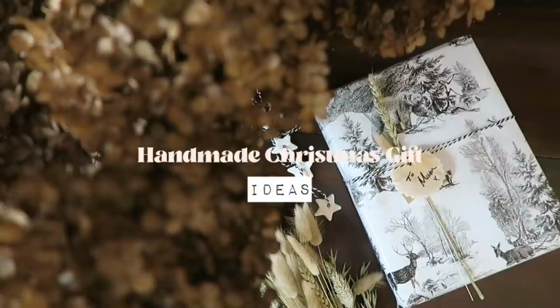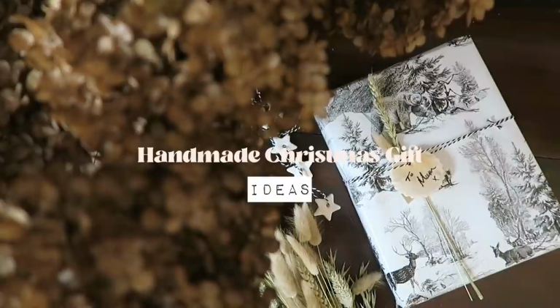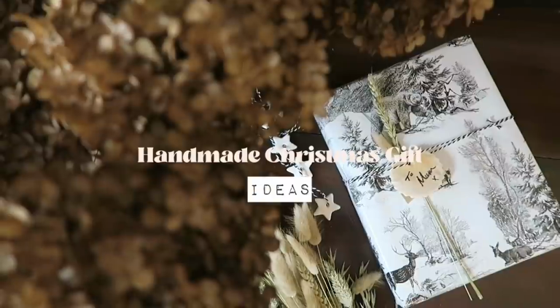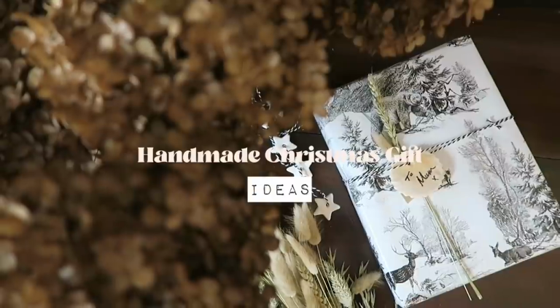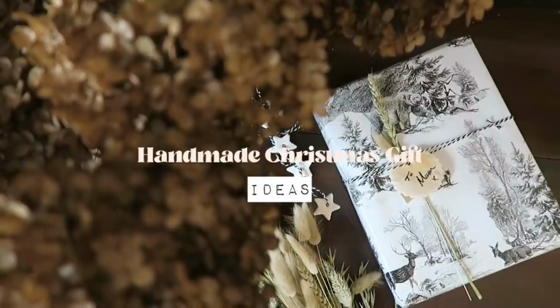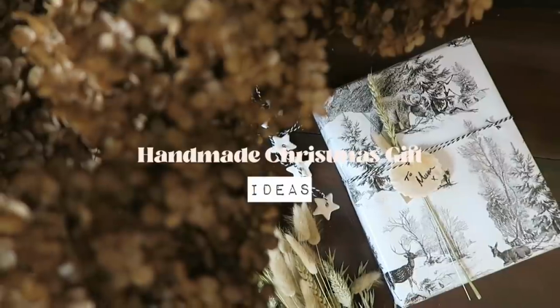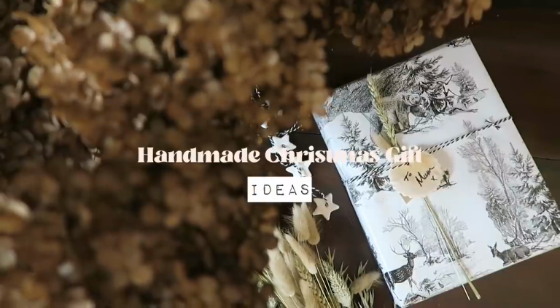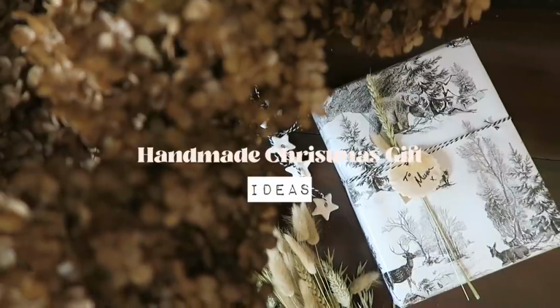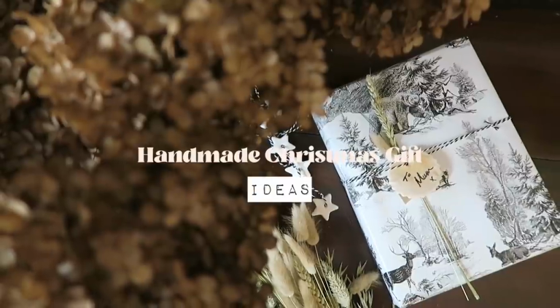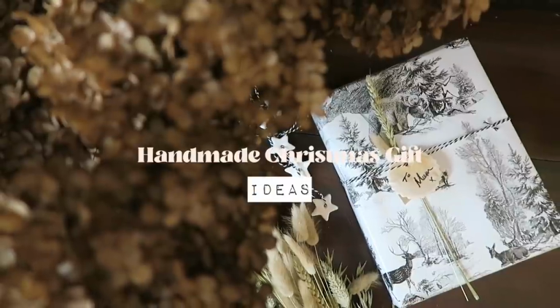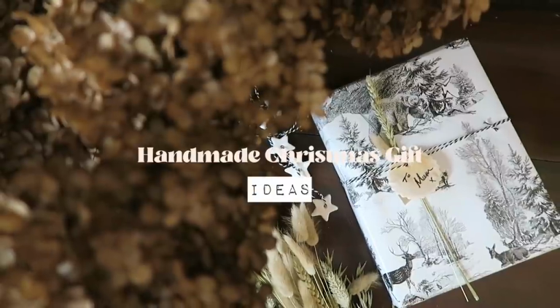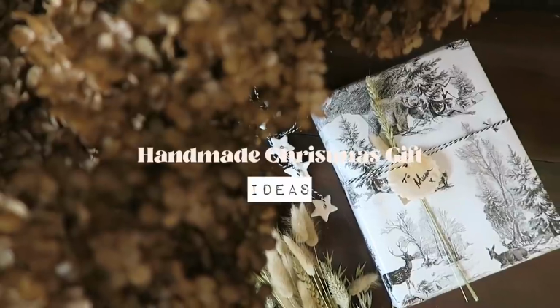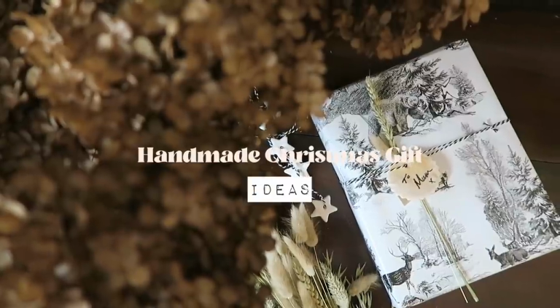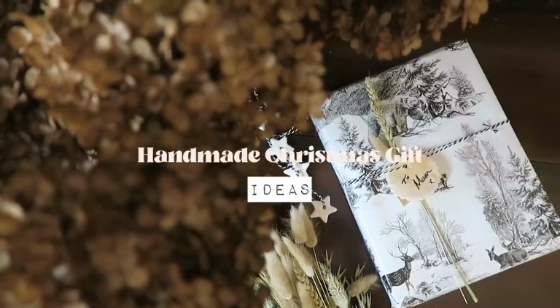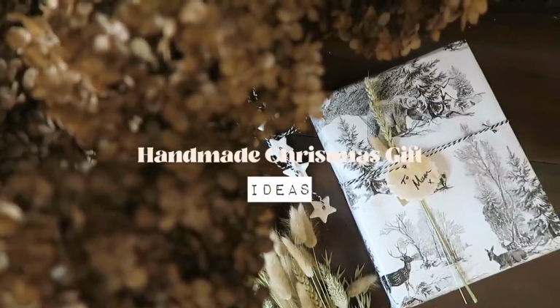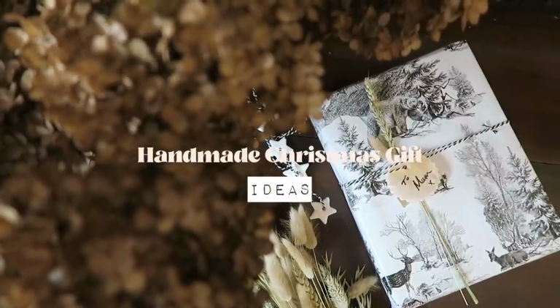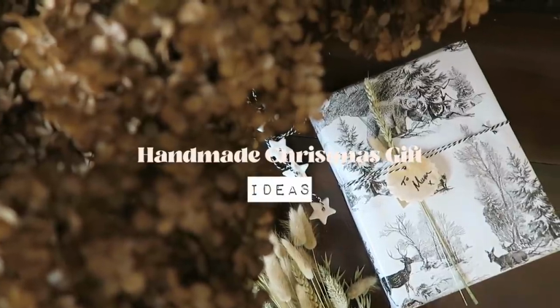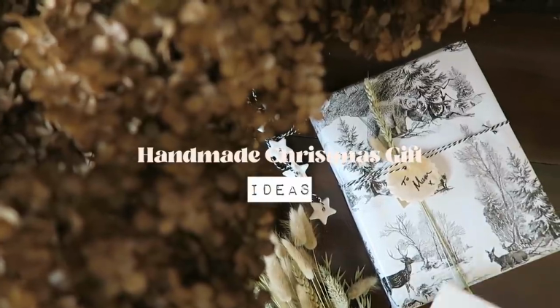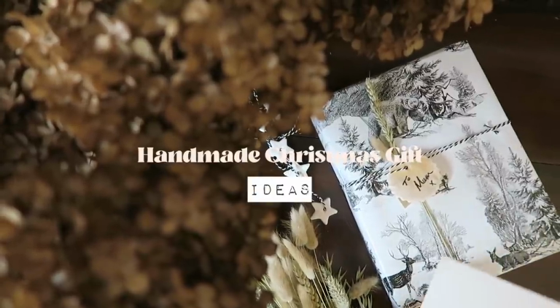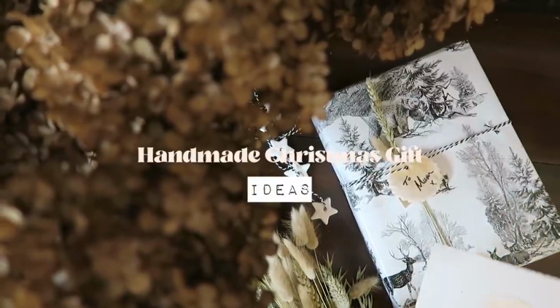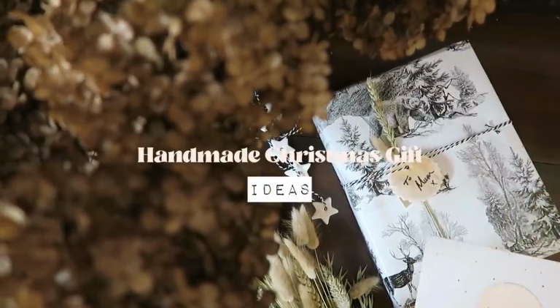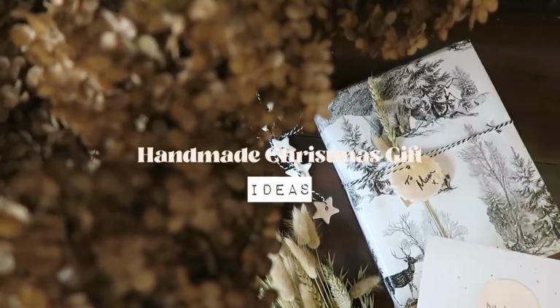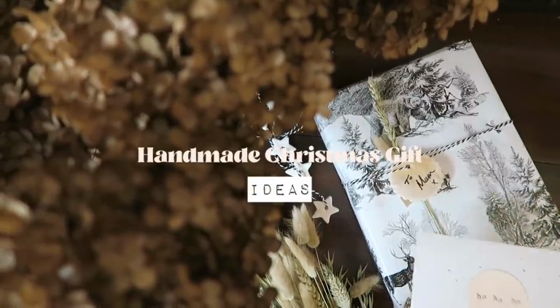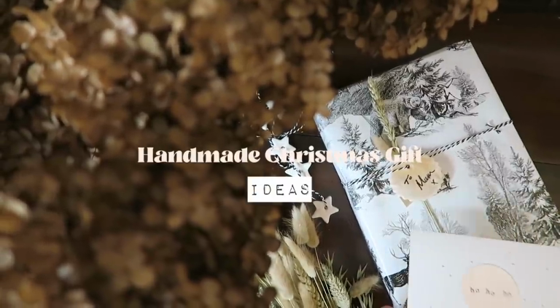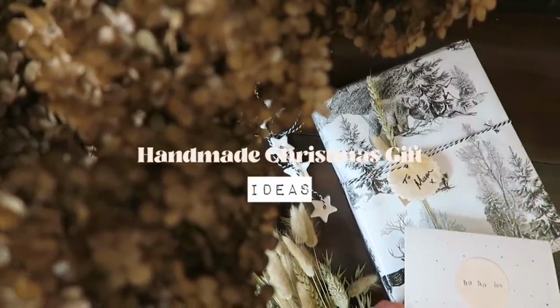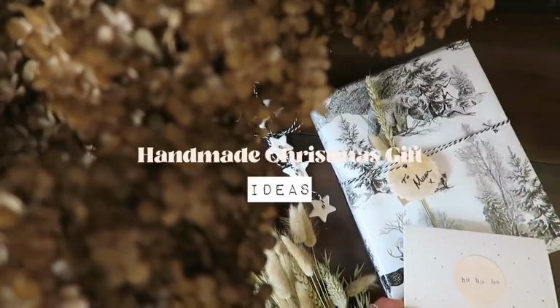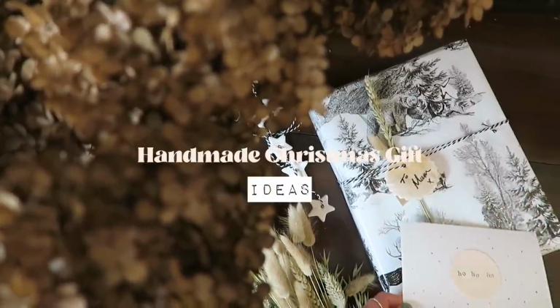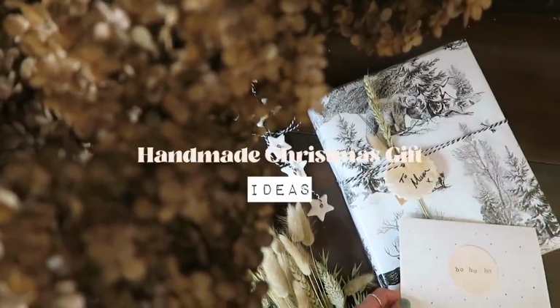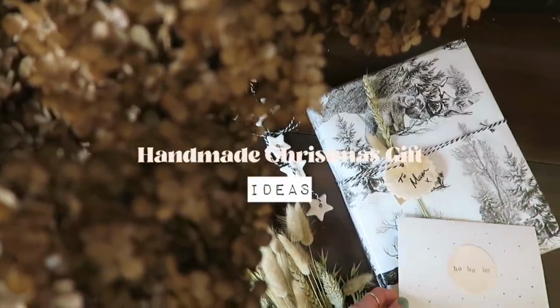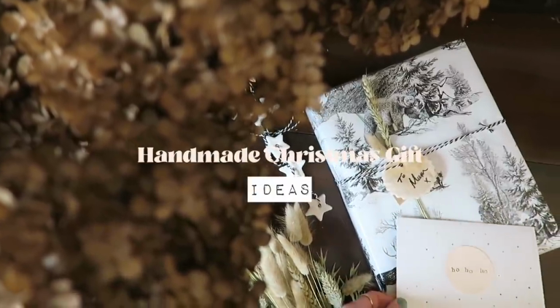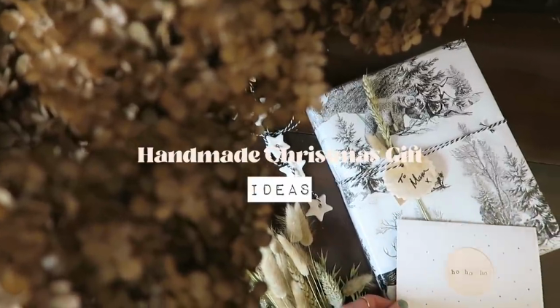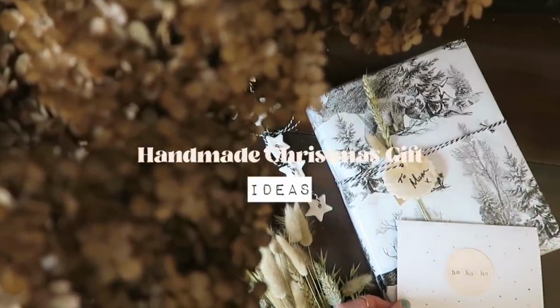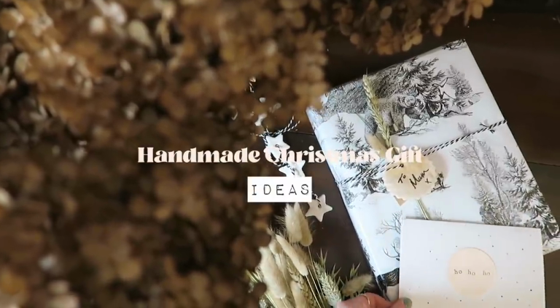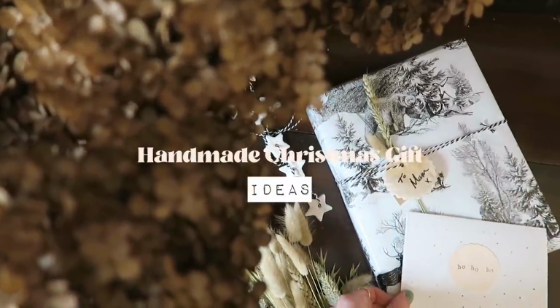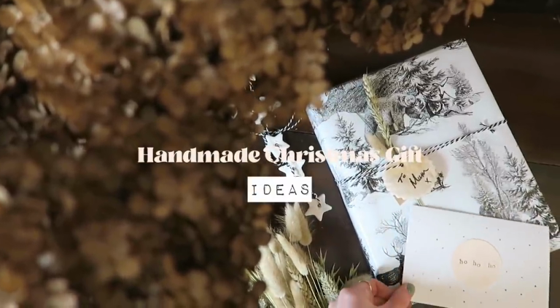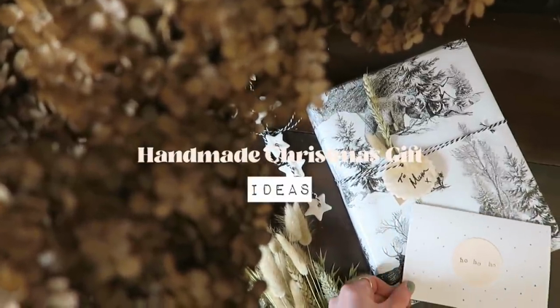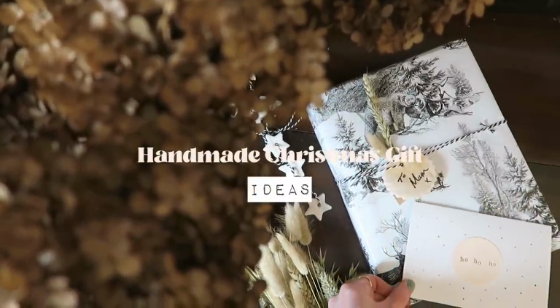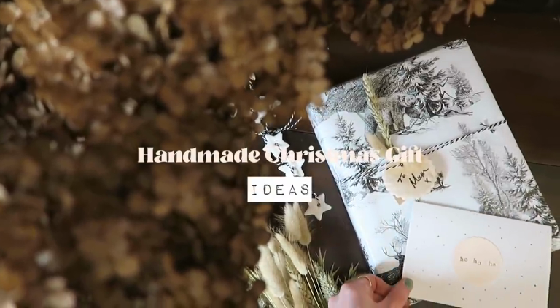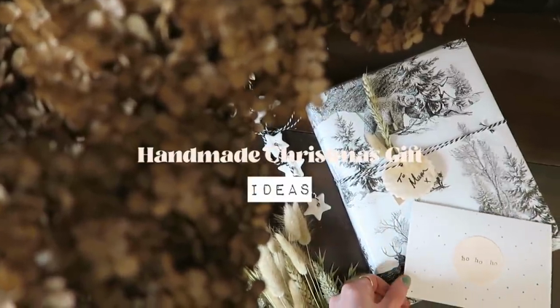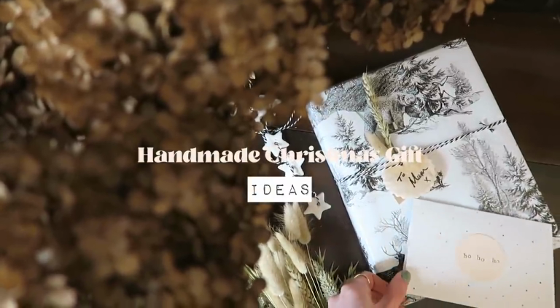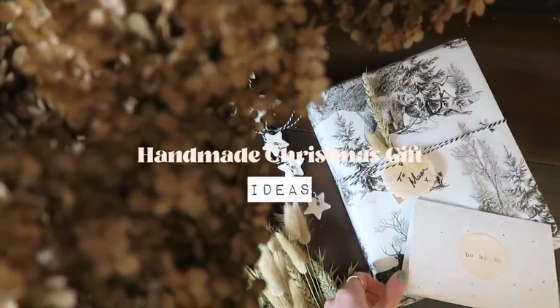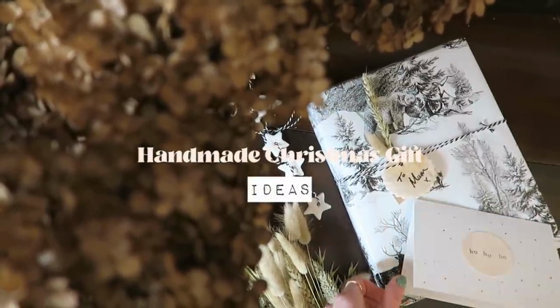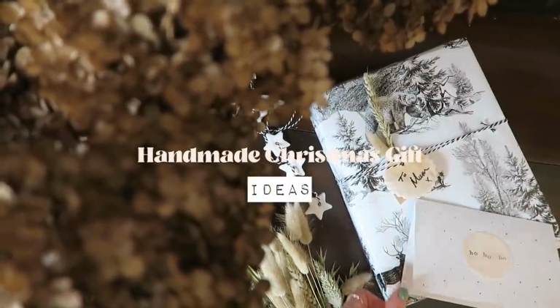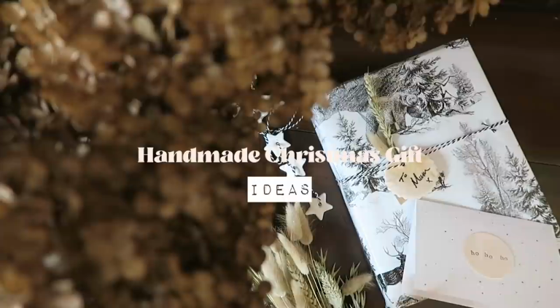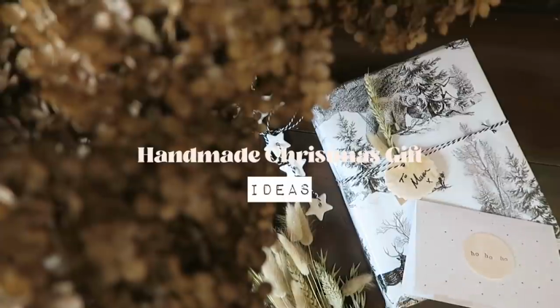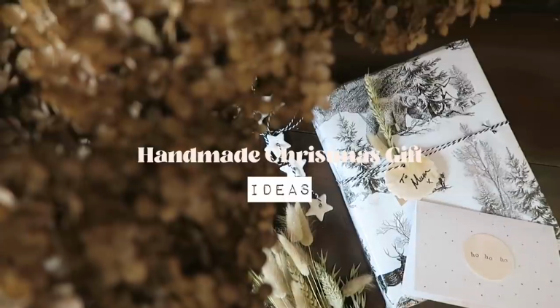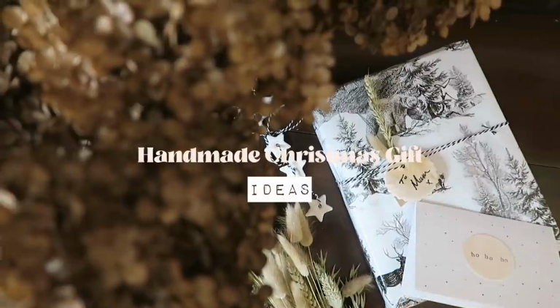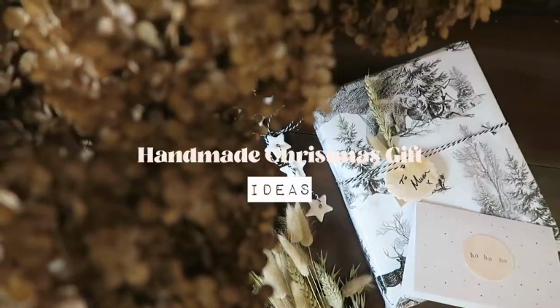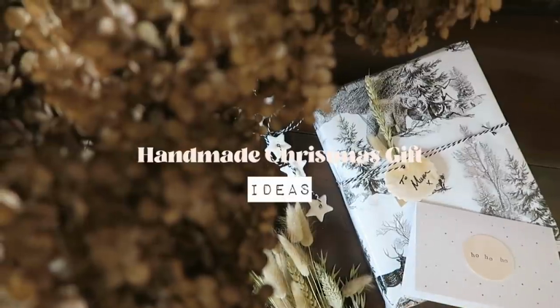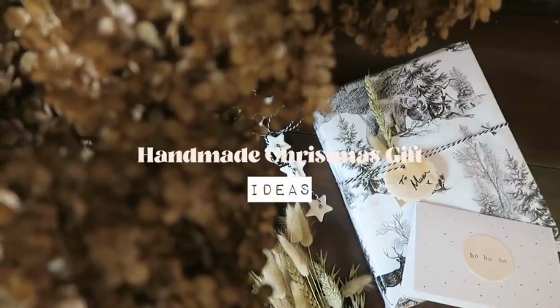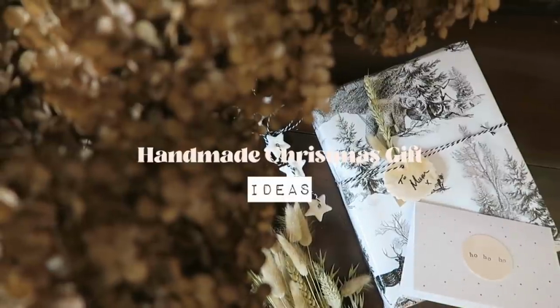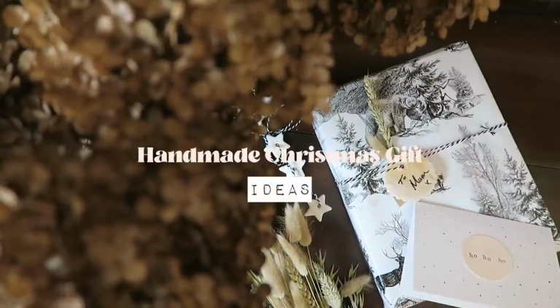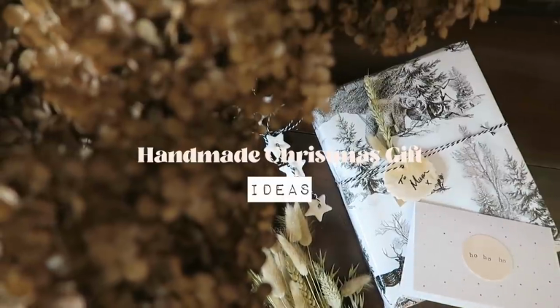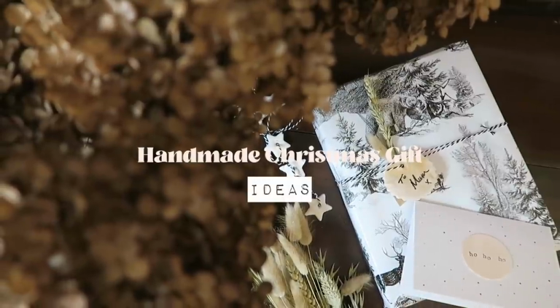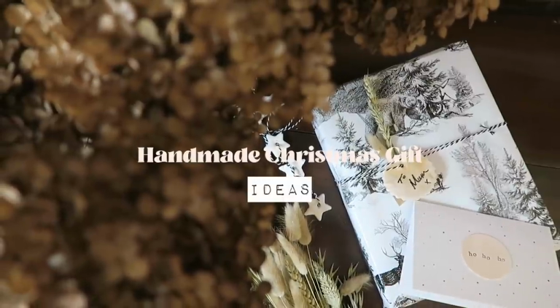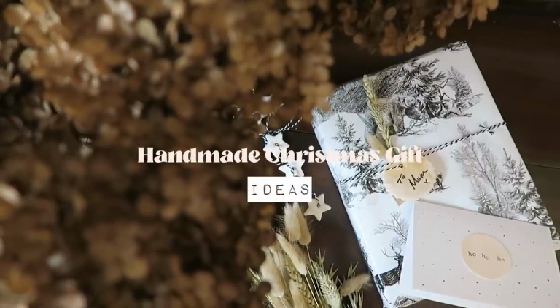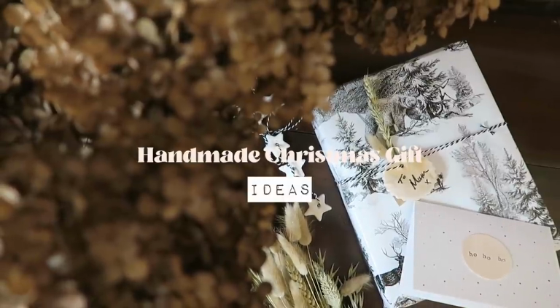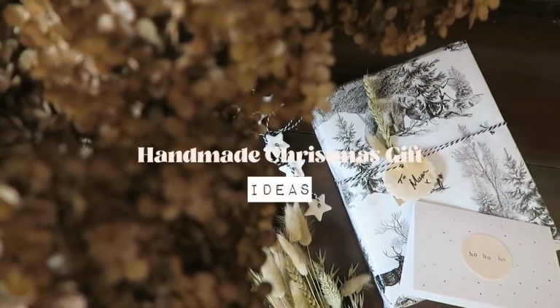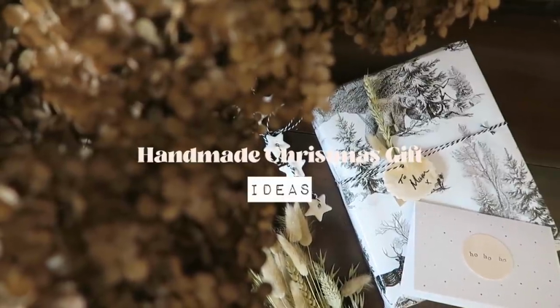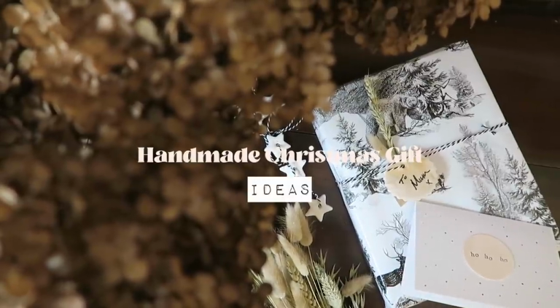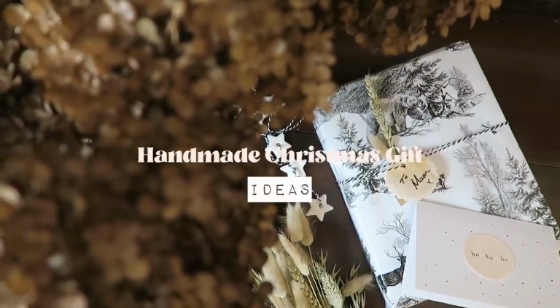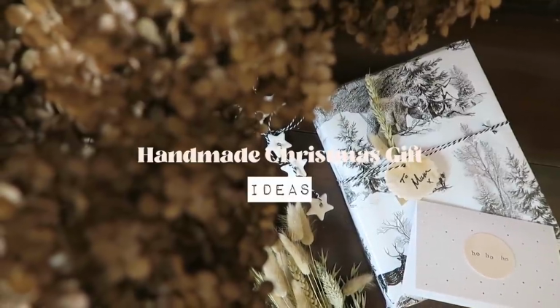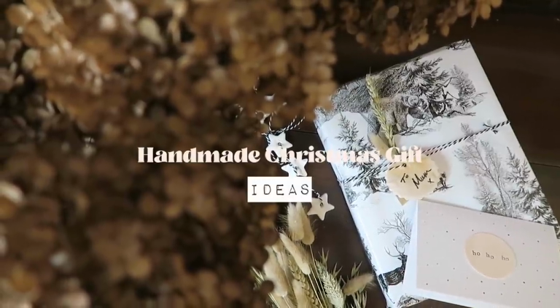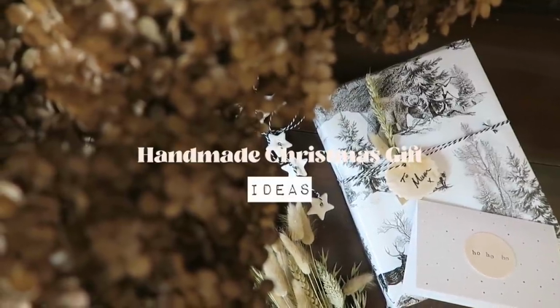Hi everyone! Today I wanted to share a few handmade Christmas gift ideas with you all. I really hope you enjoy the video.